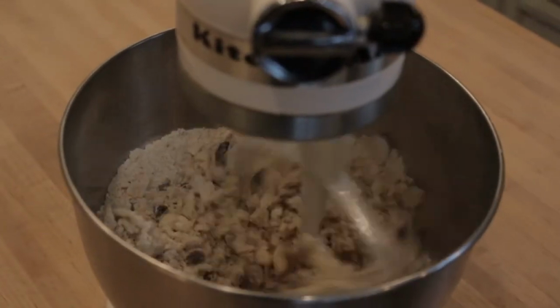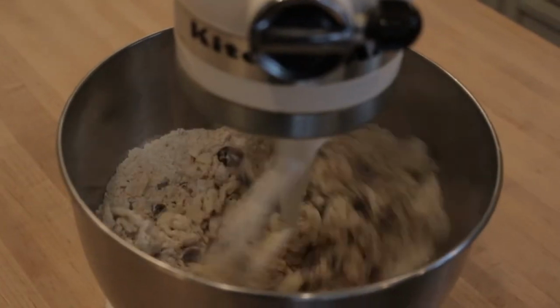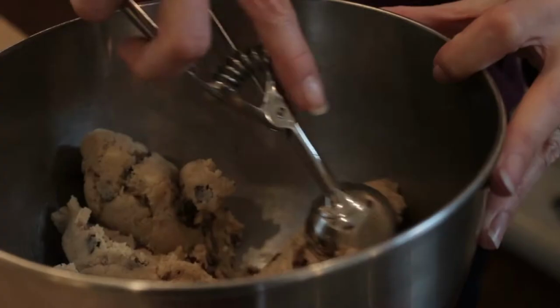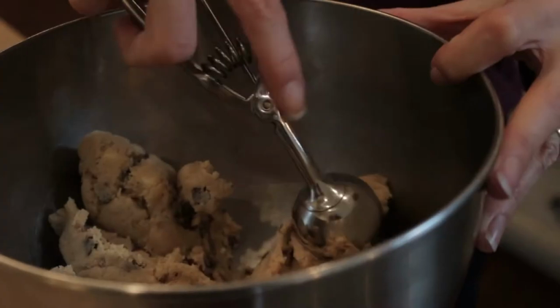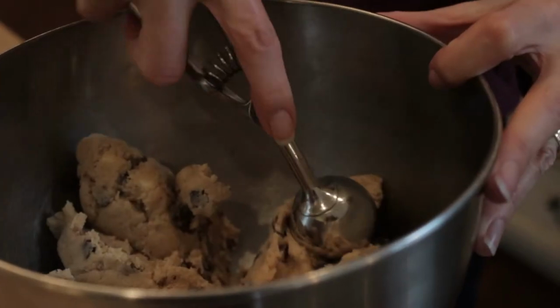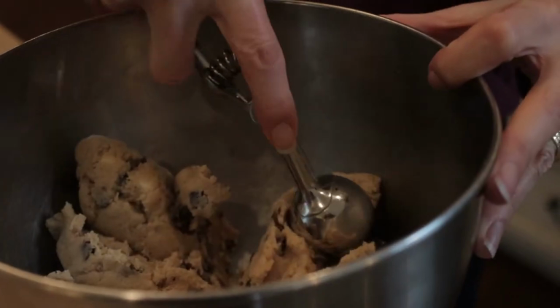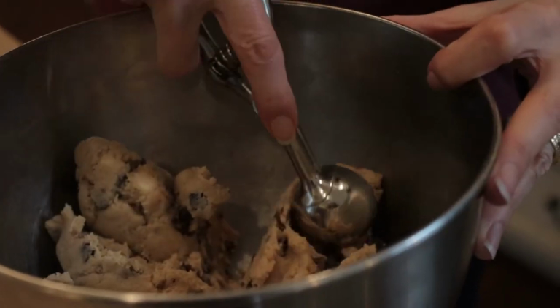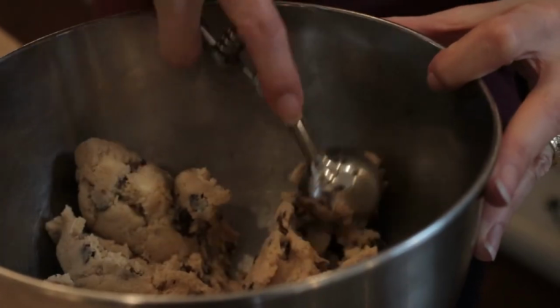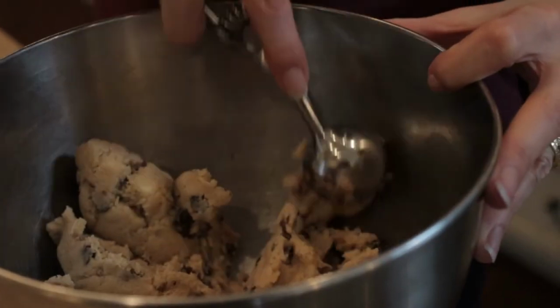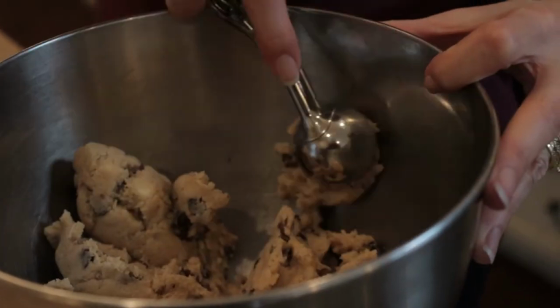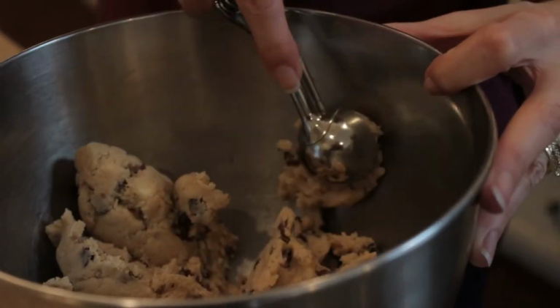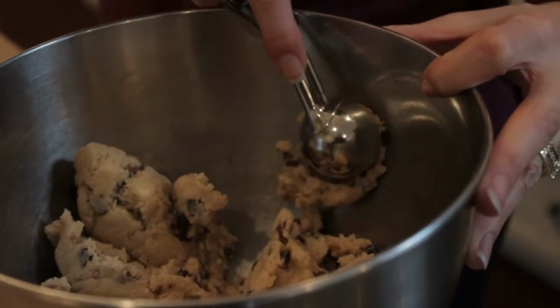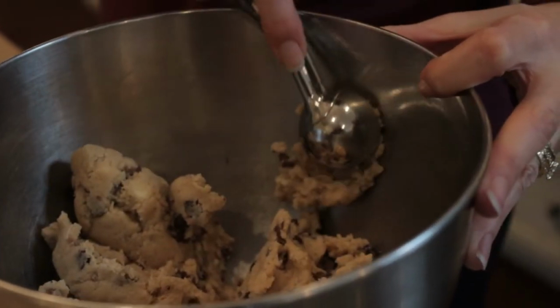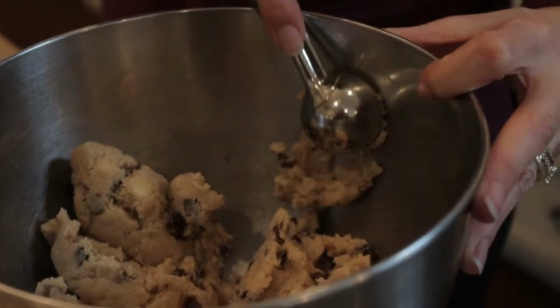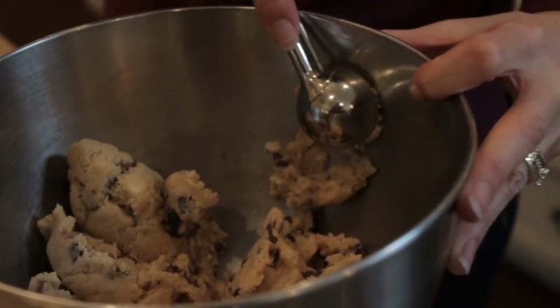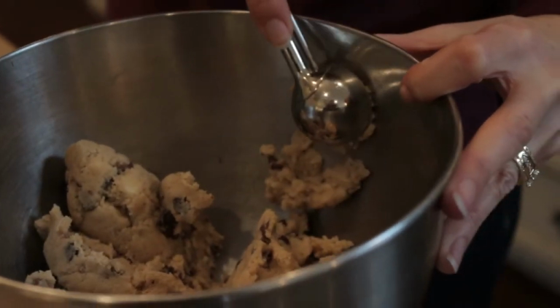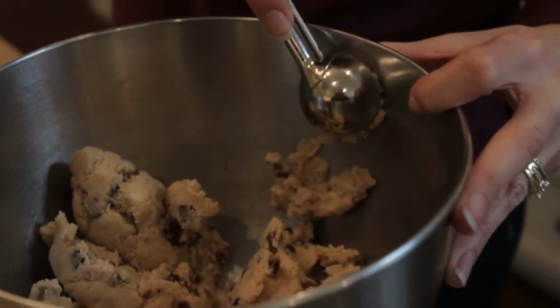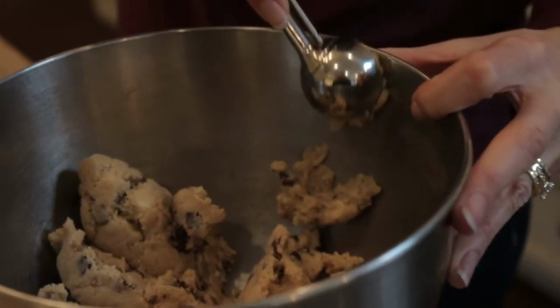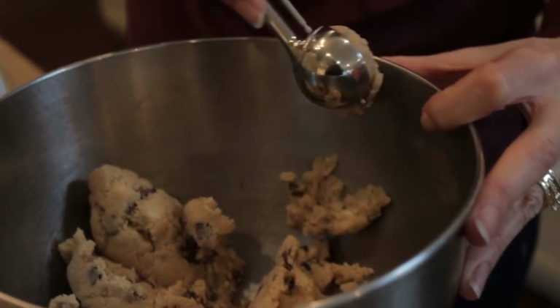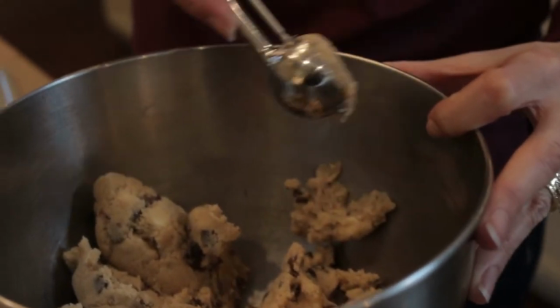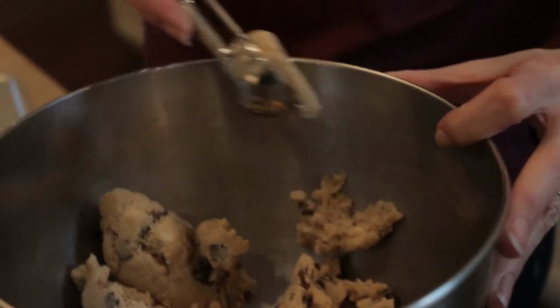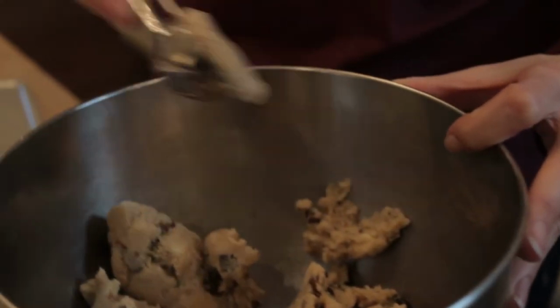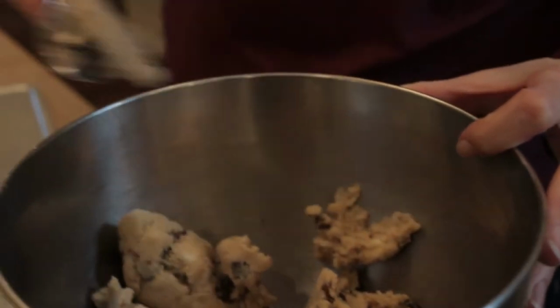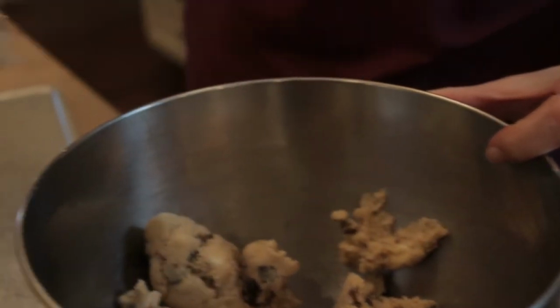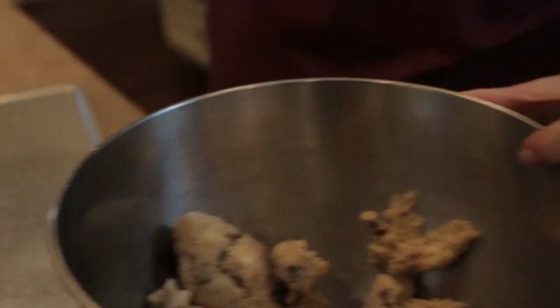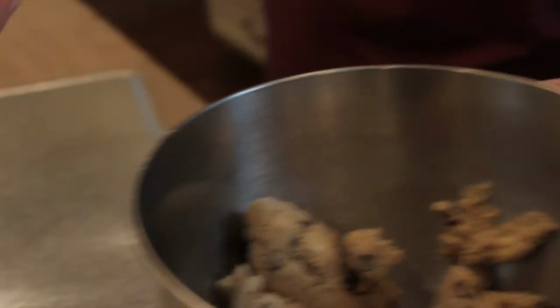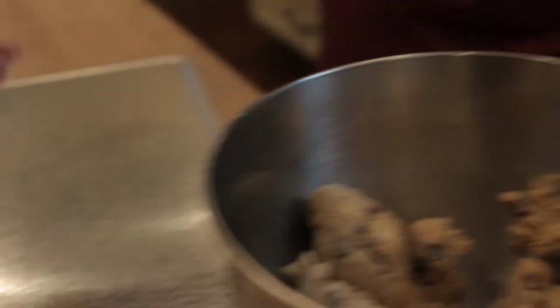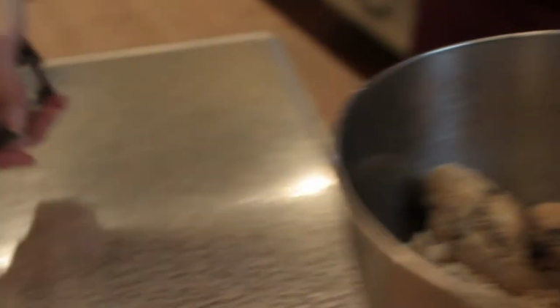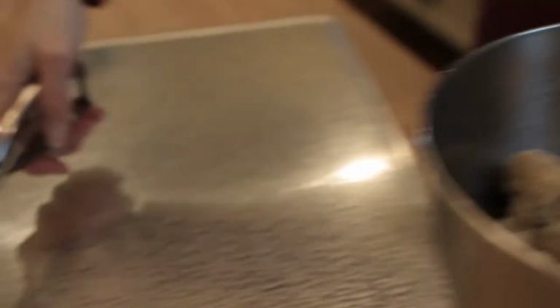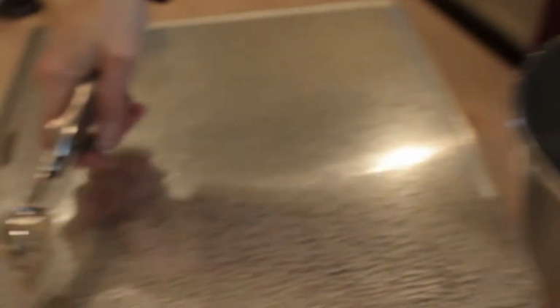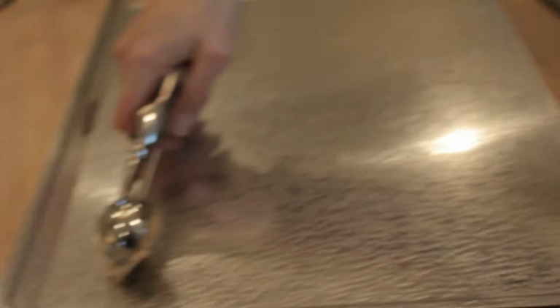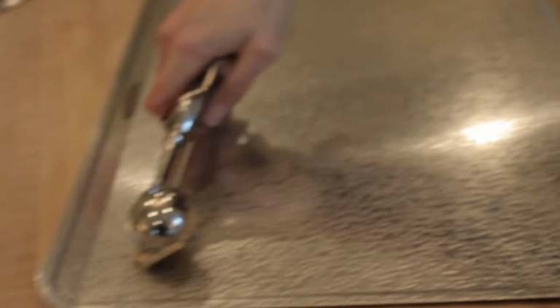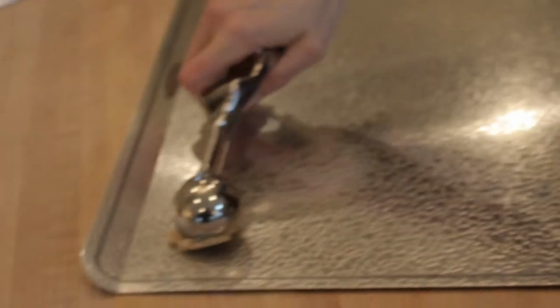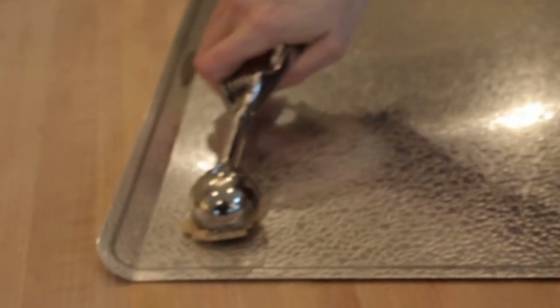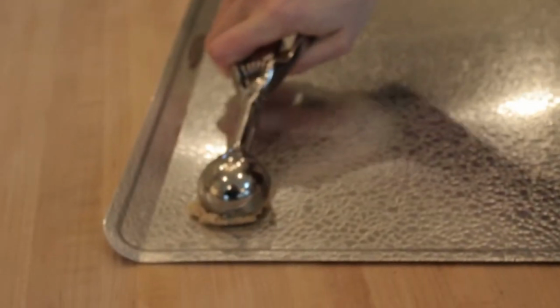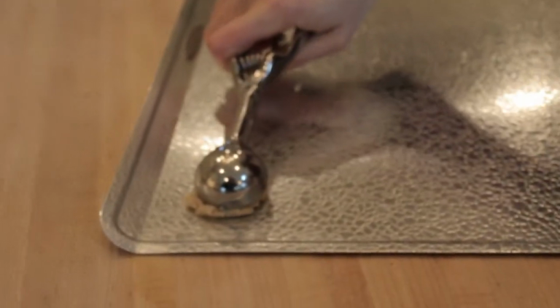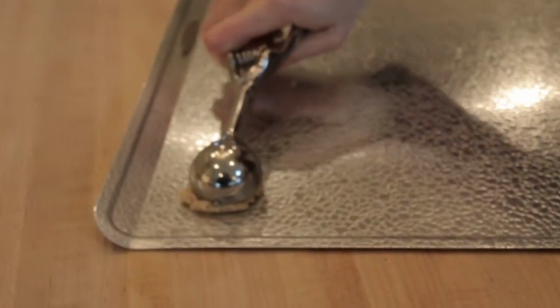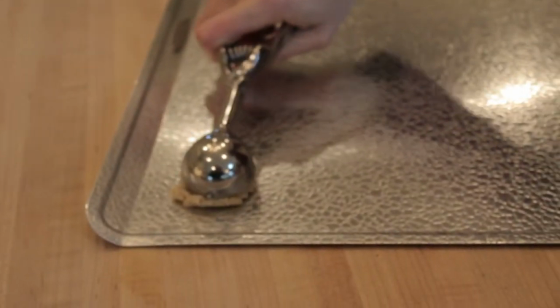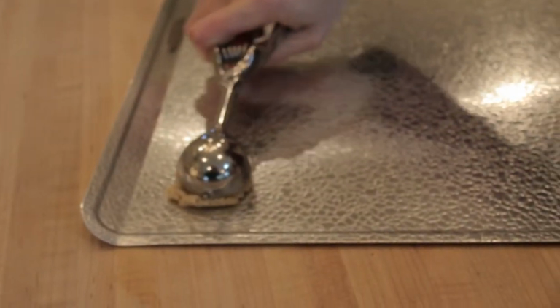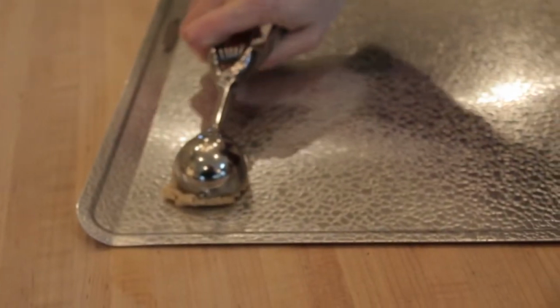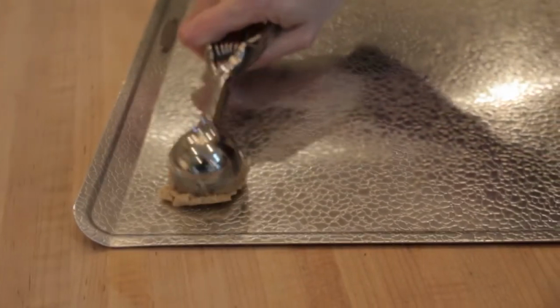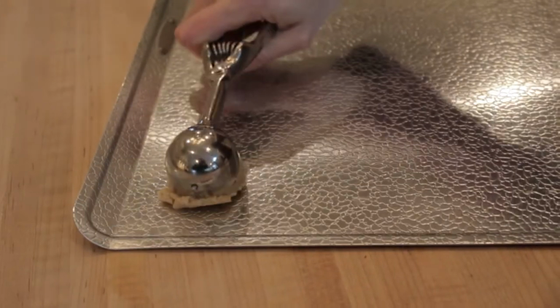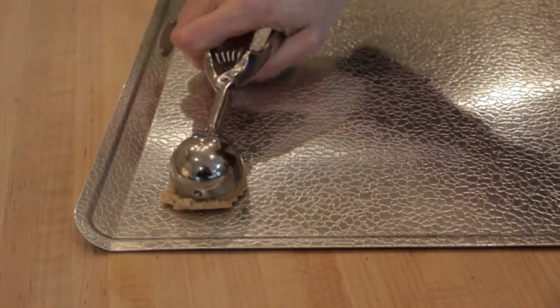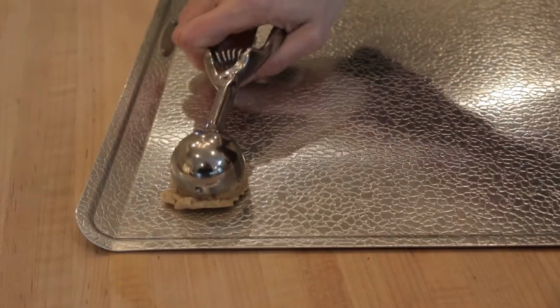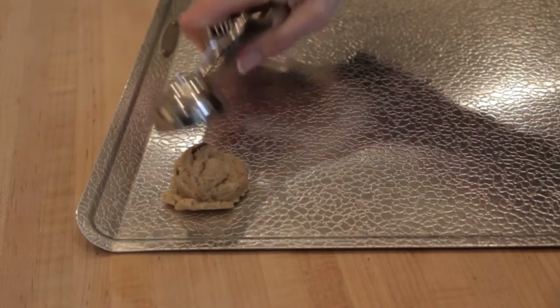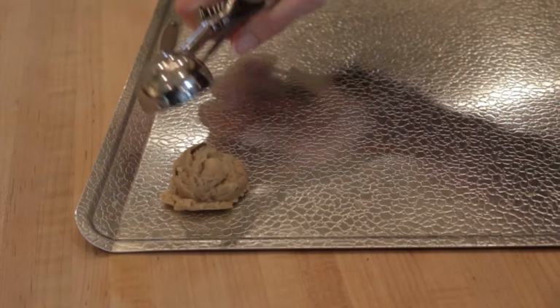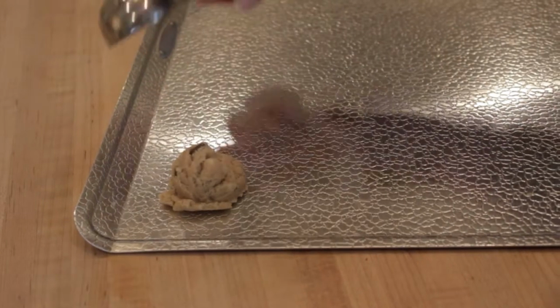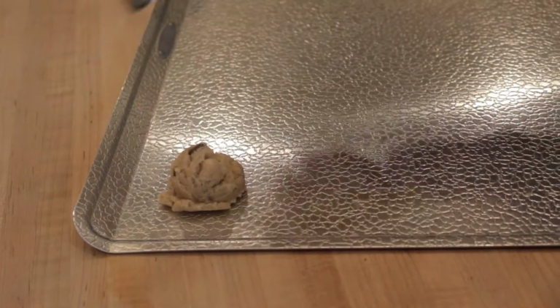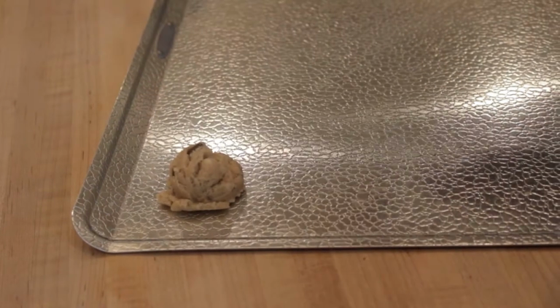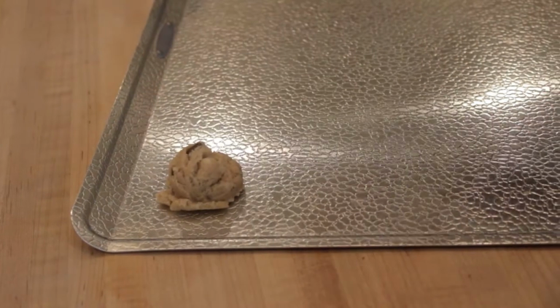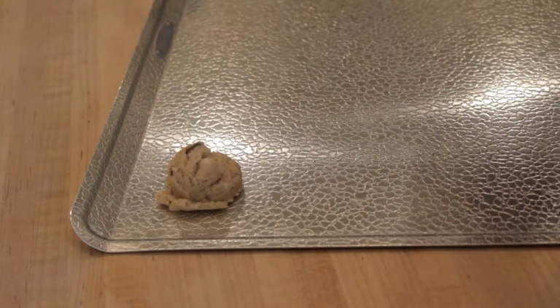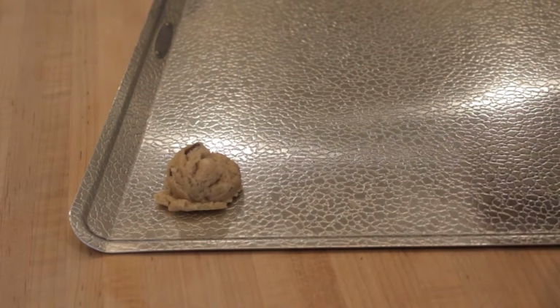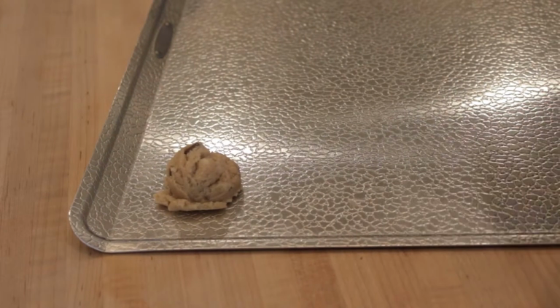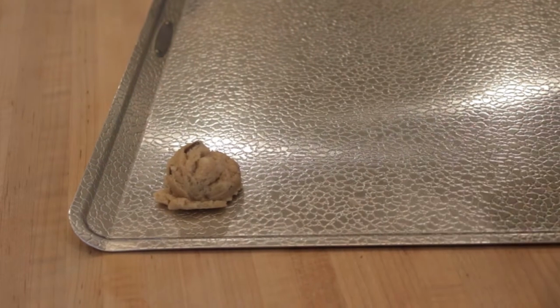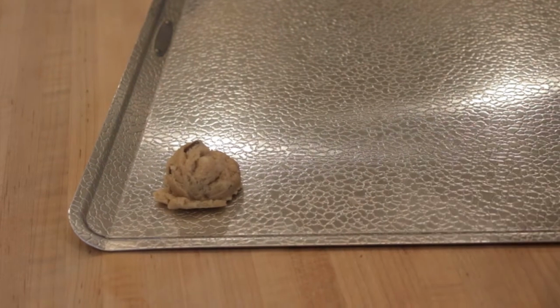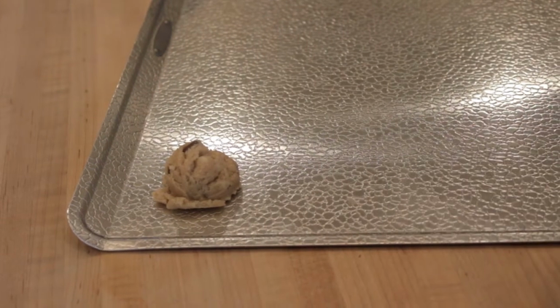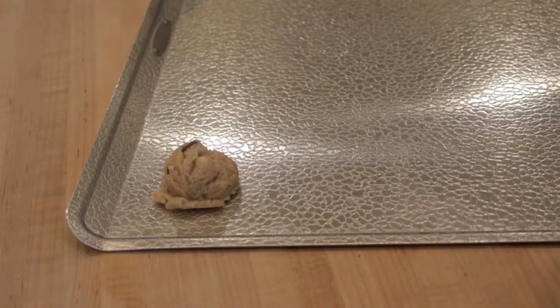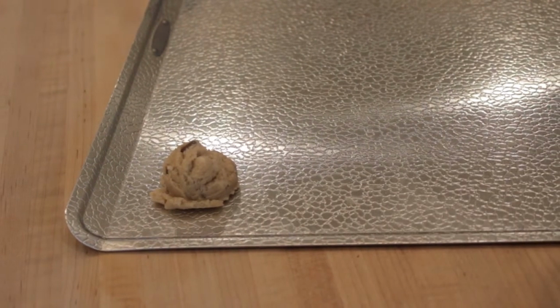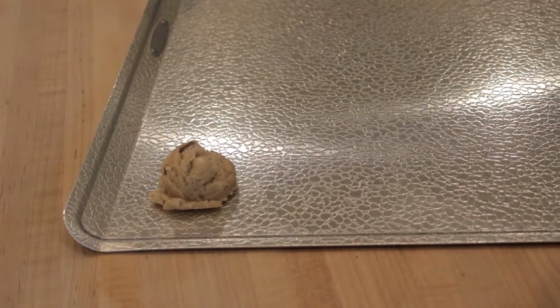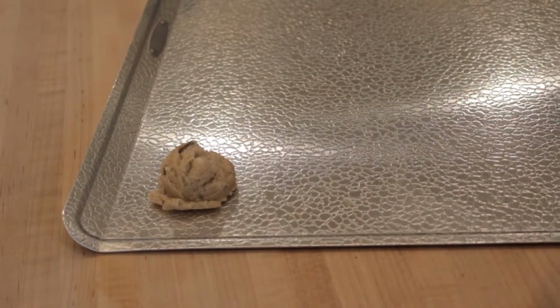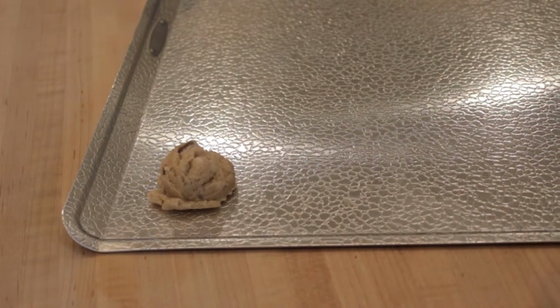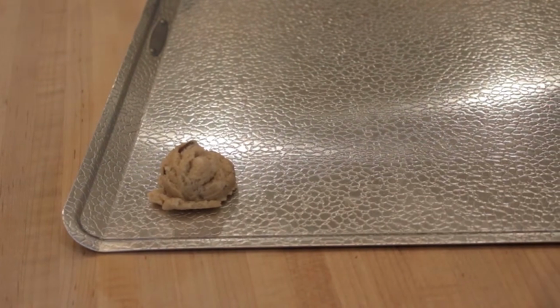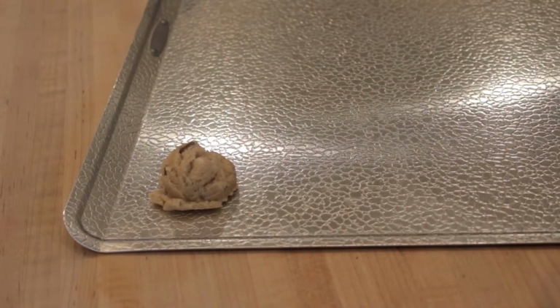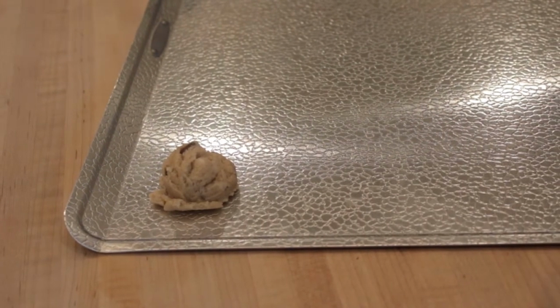With a cookie dough scooper or your hands, form 1 1/2 inch balls of dough and place them on a baking sheet.